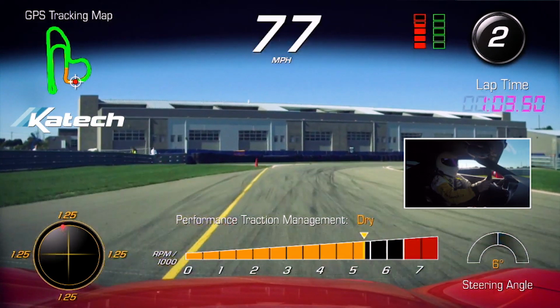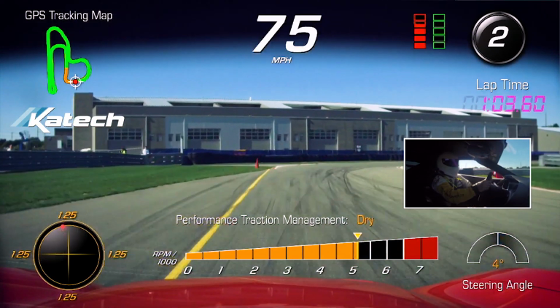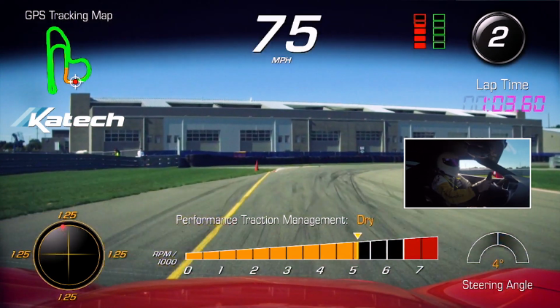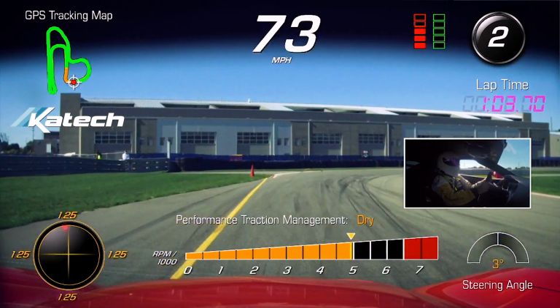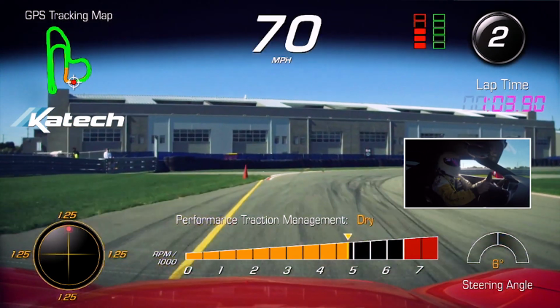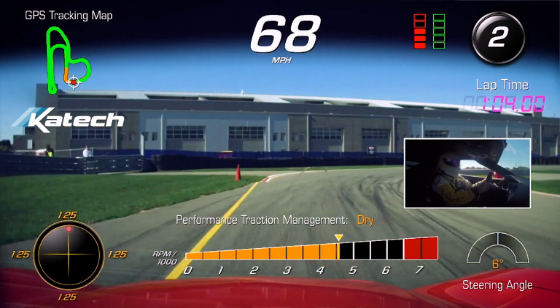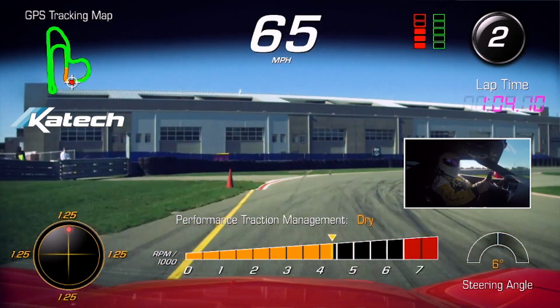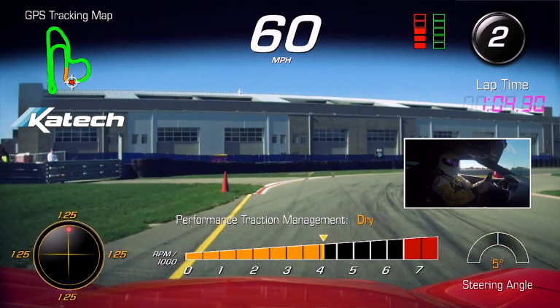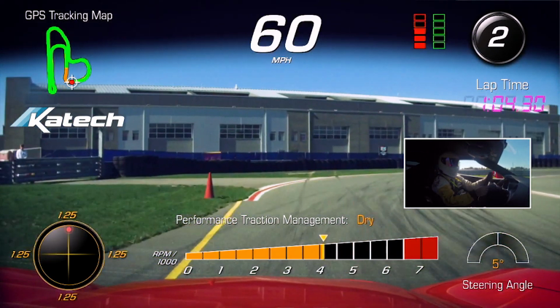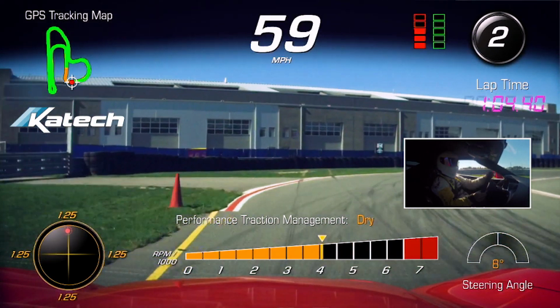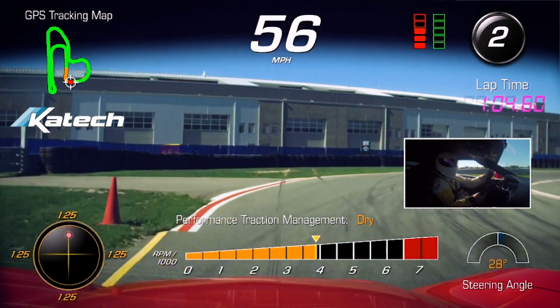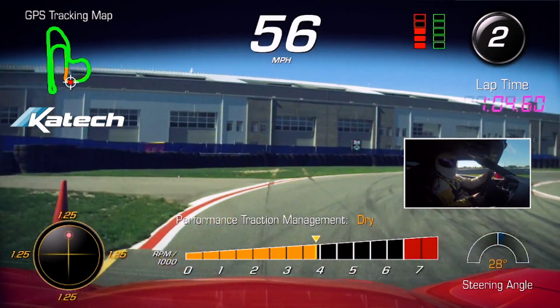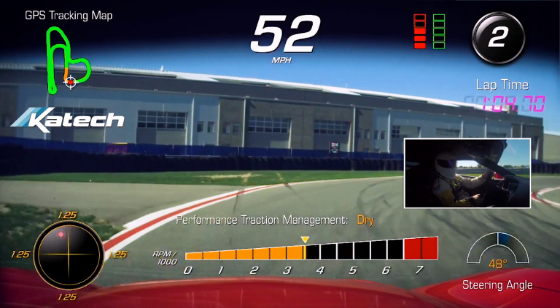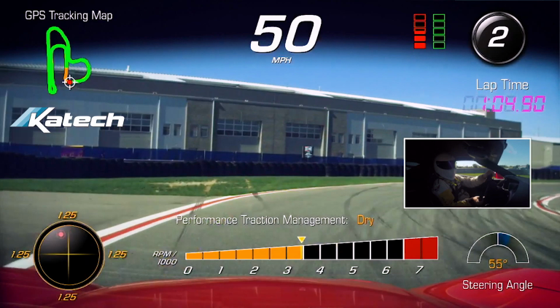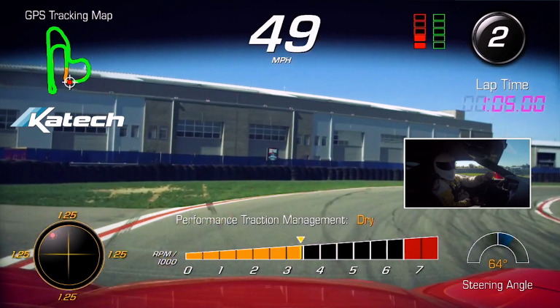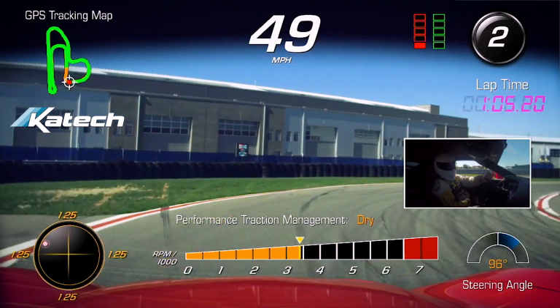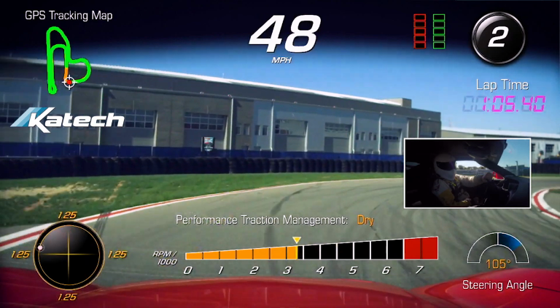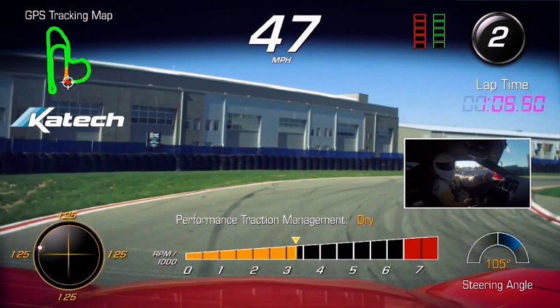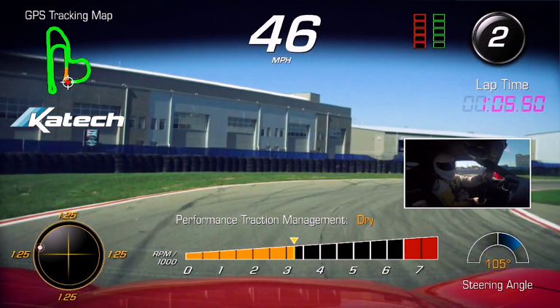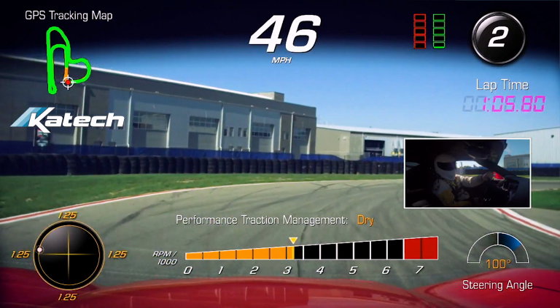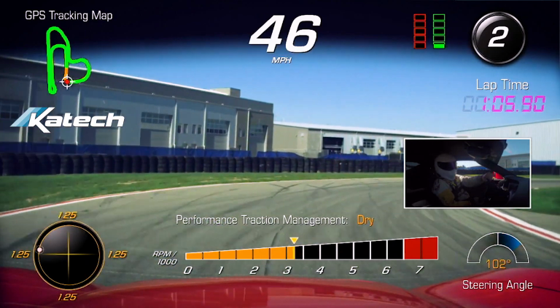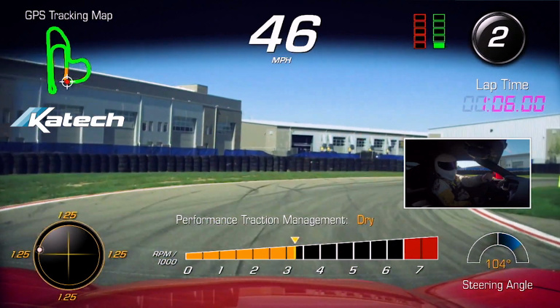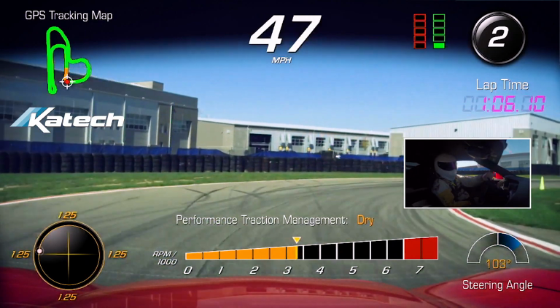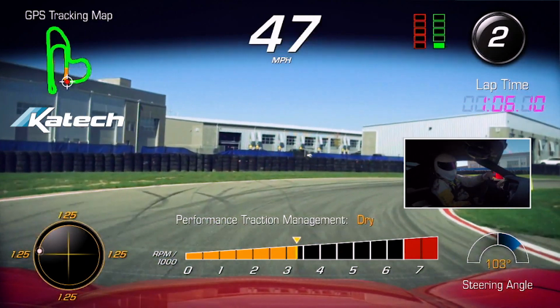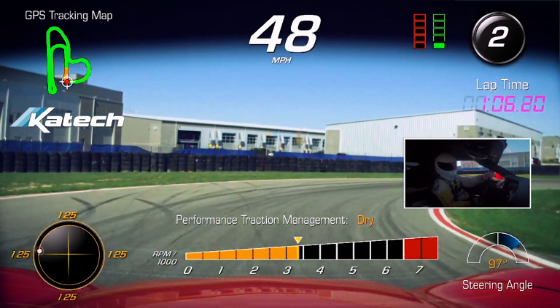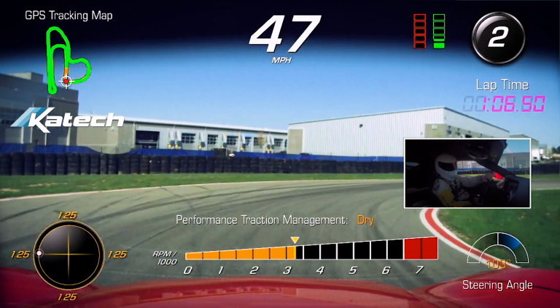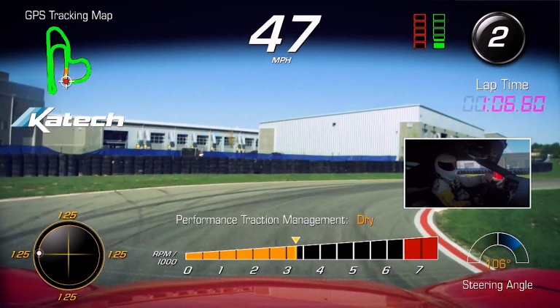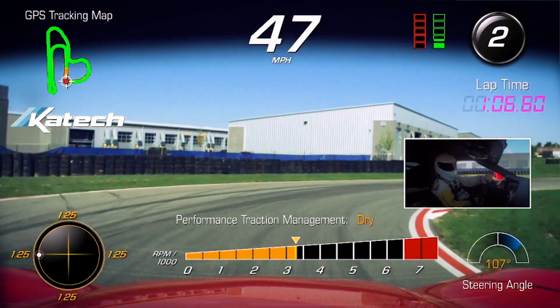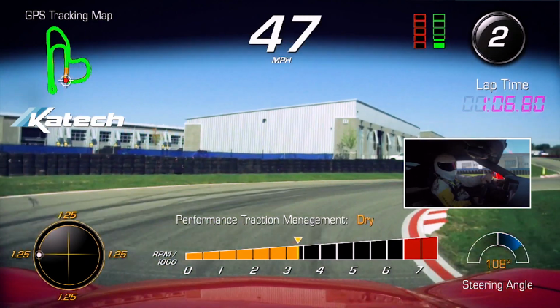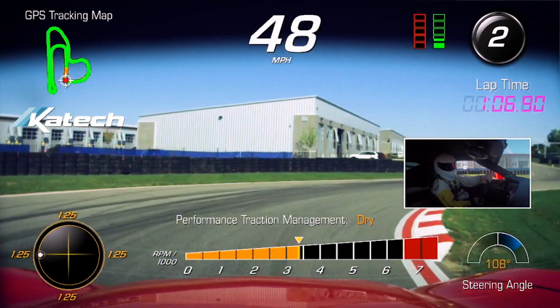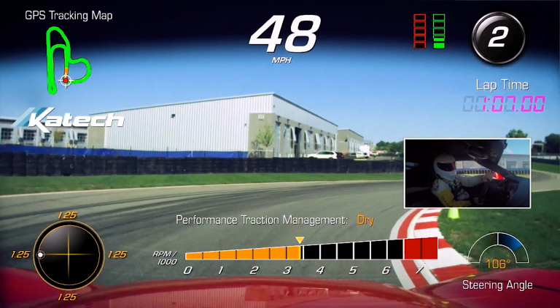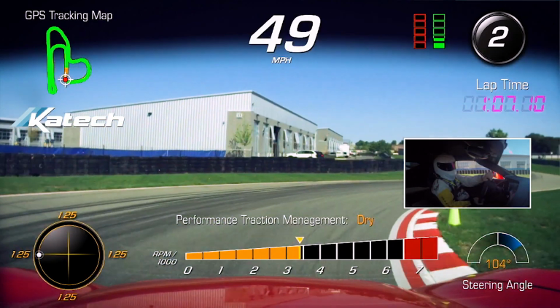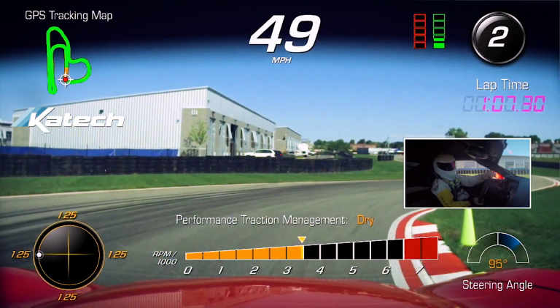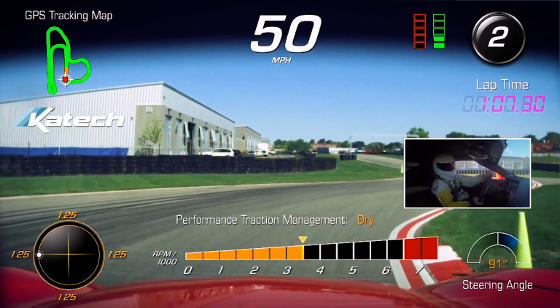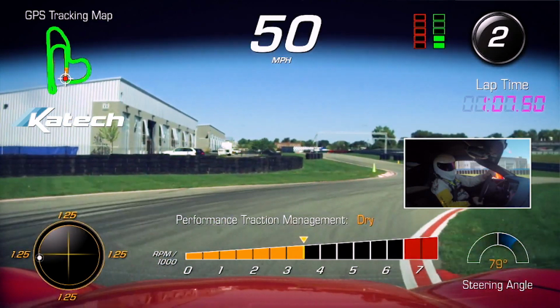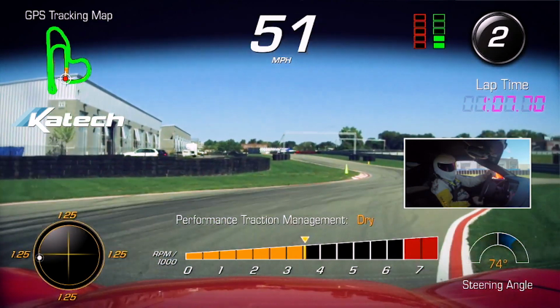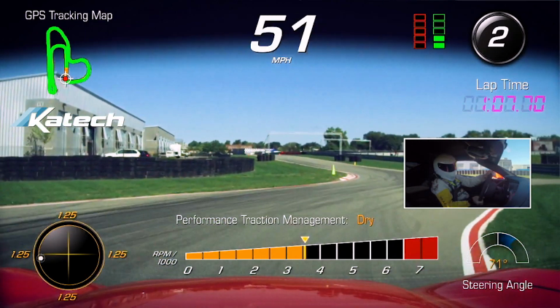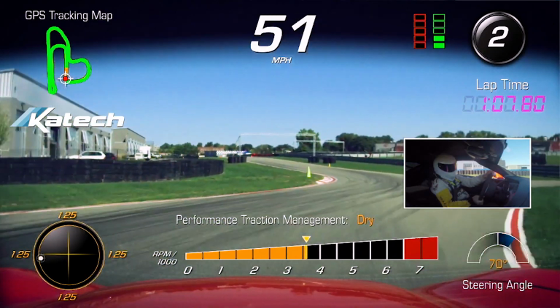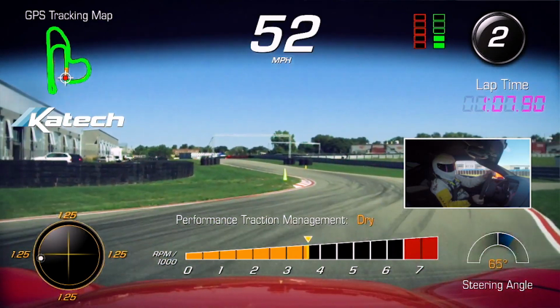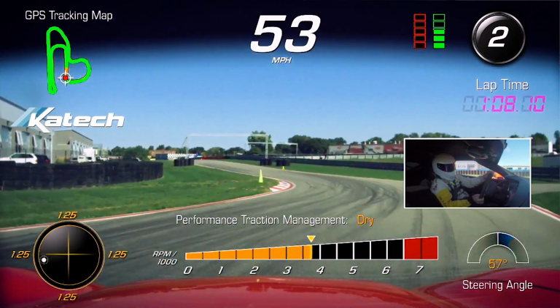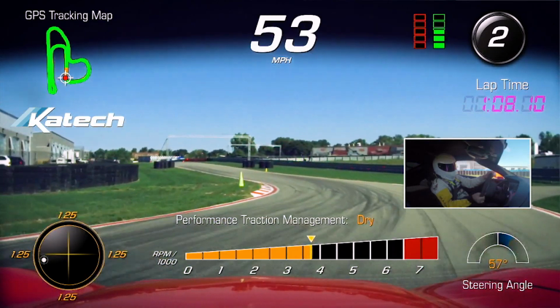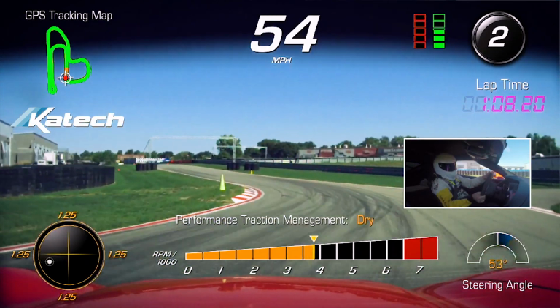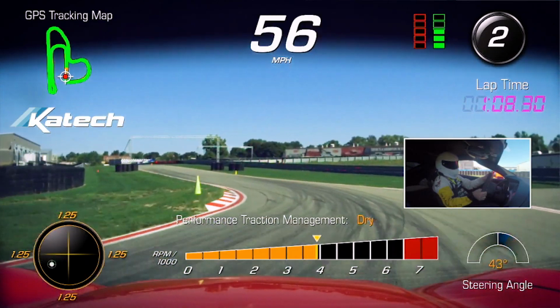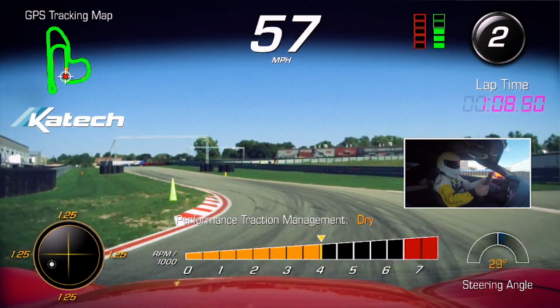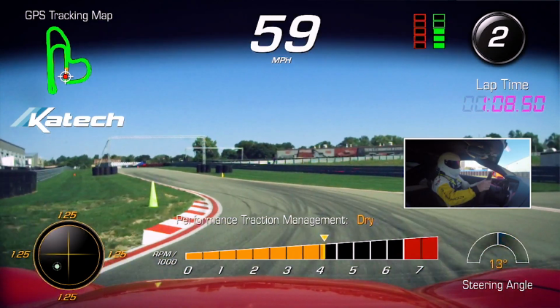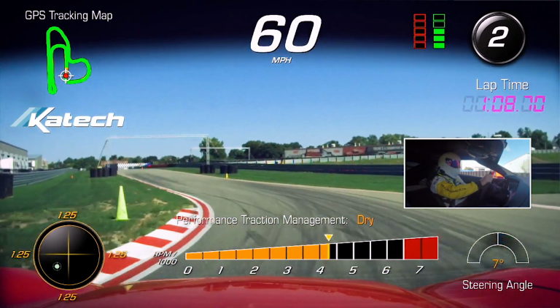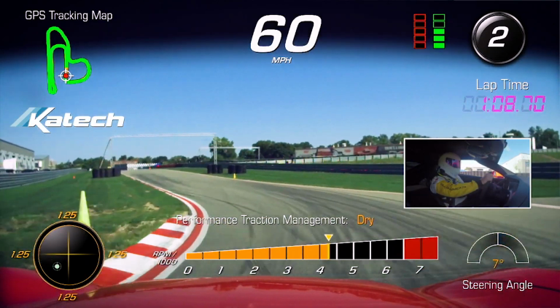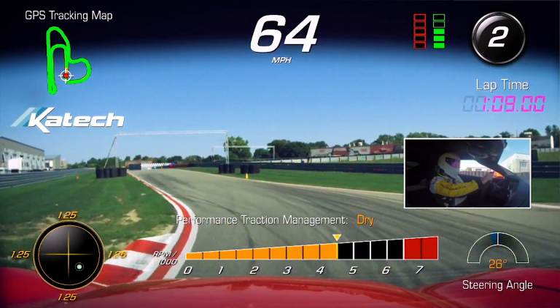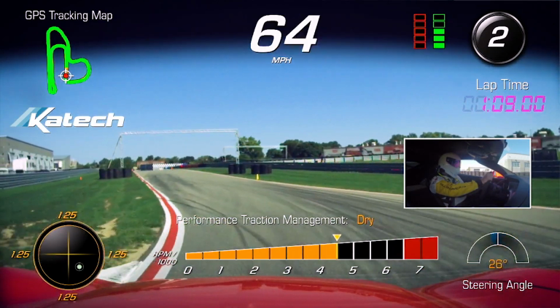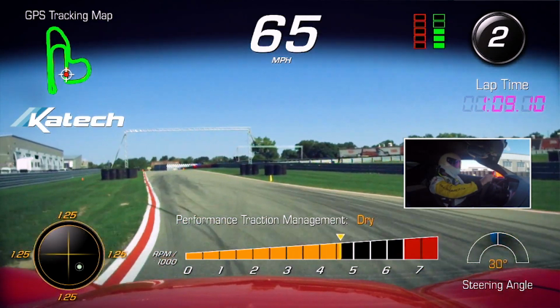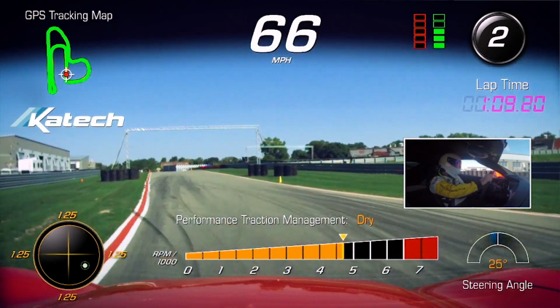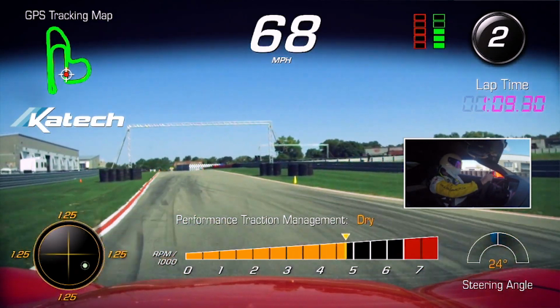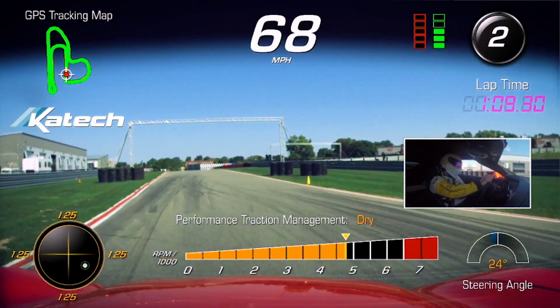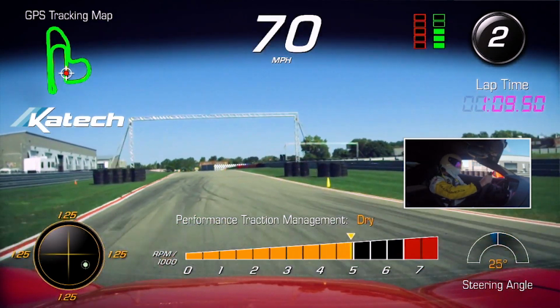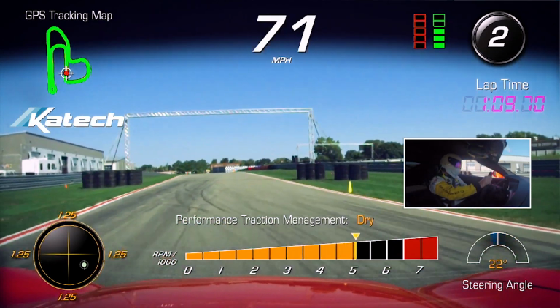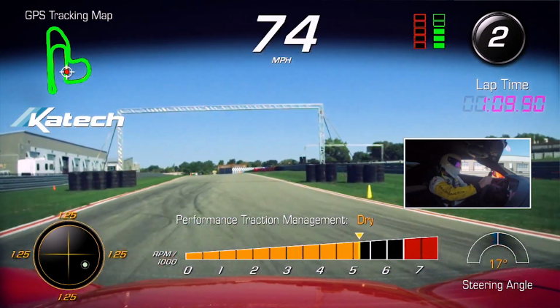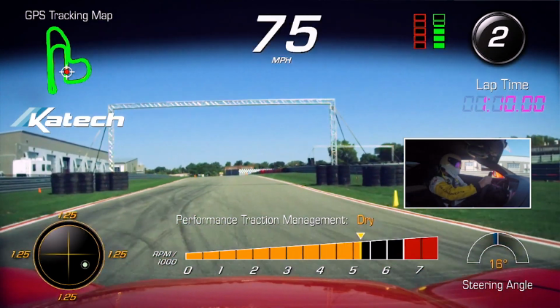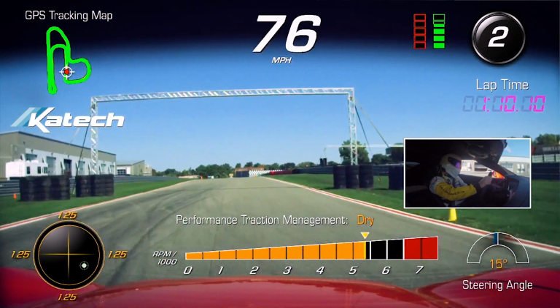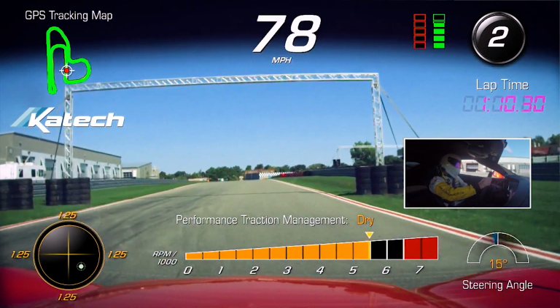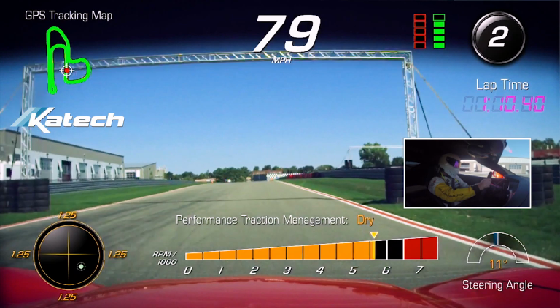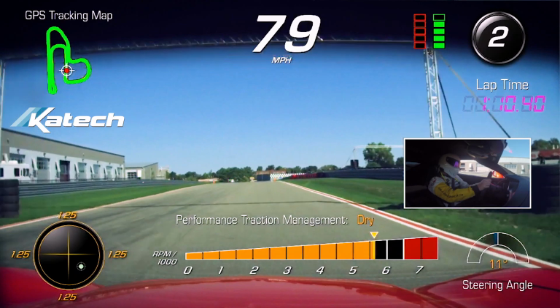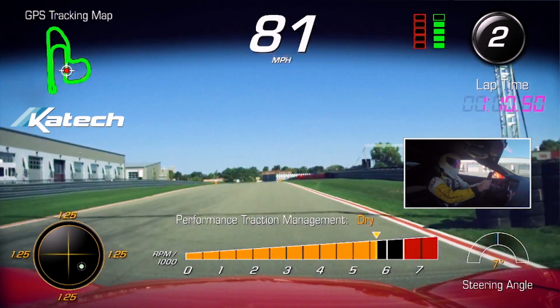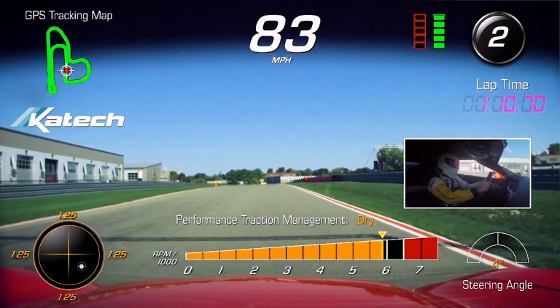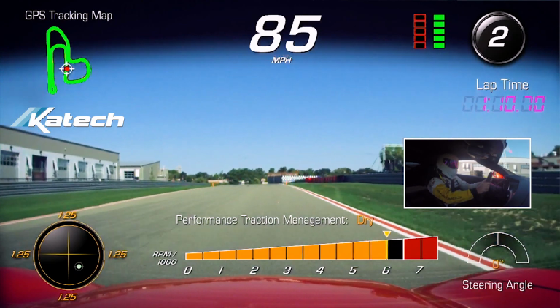Turn in, get it pointed in through turn one on the apex on the right, apex on the left for turn two, hard on the power up the hill towards three through the finish line.